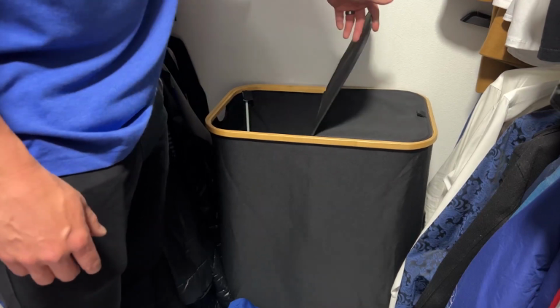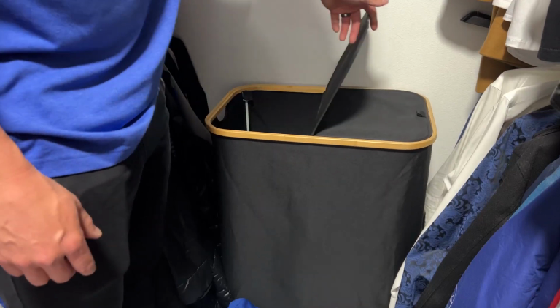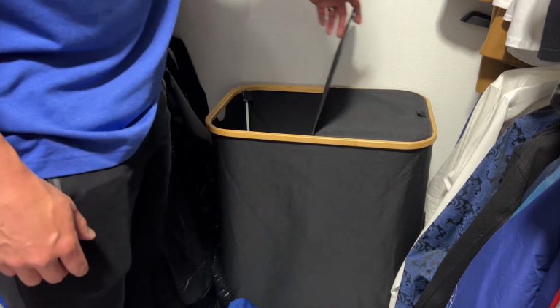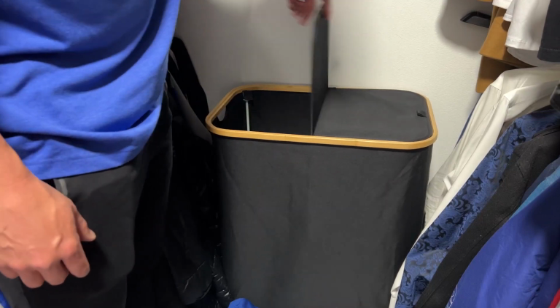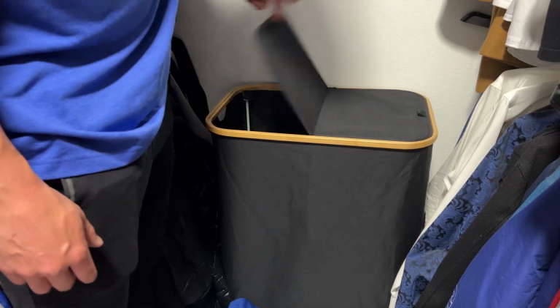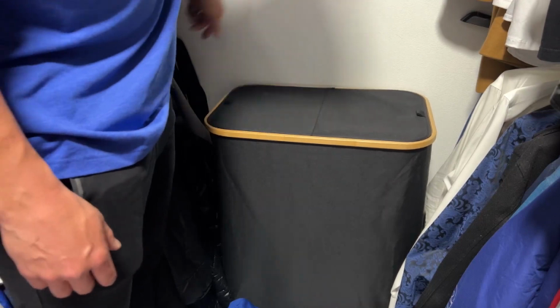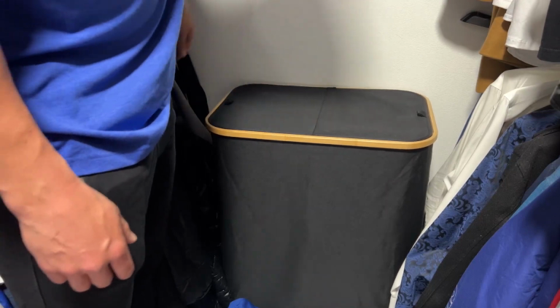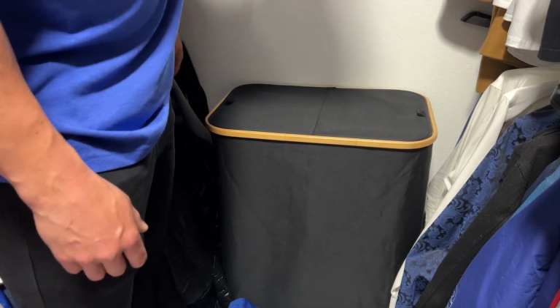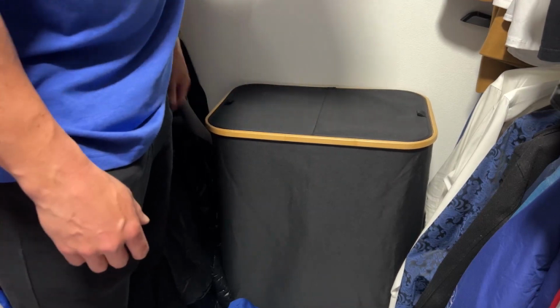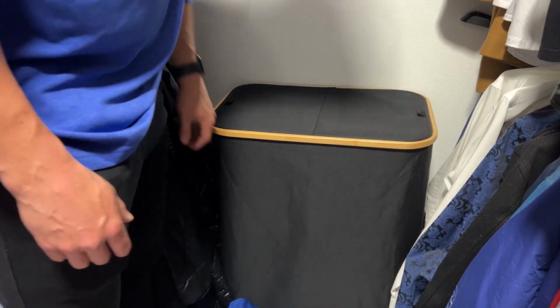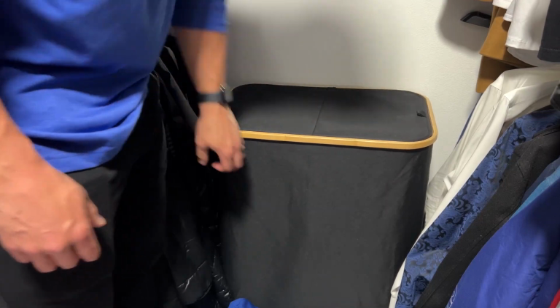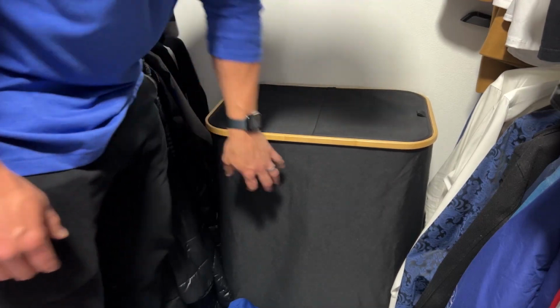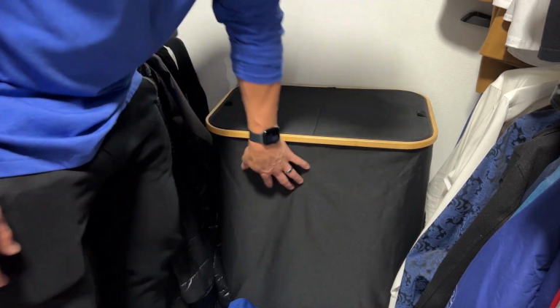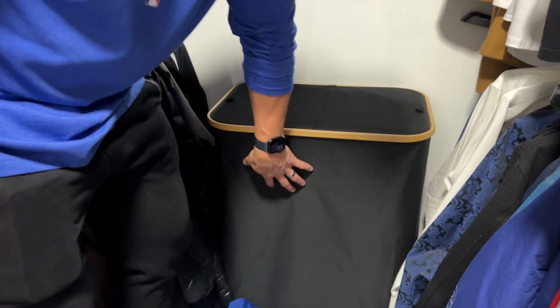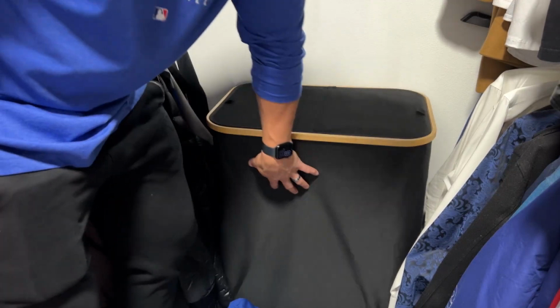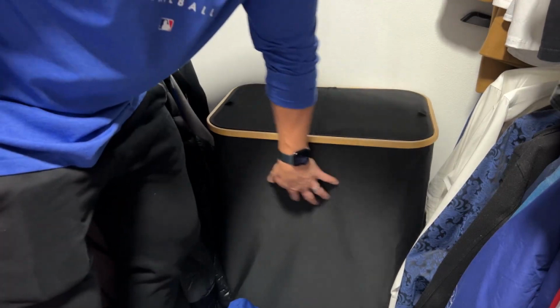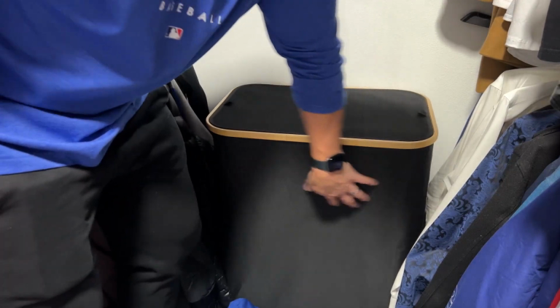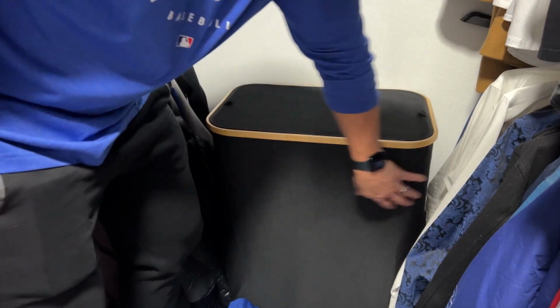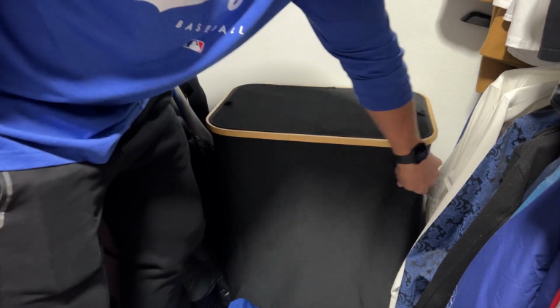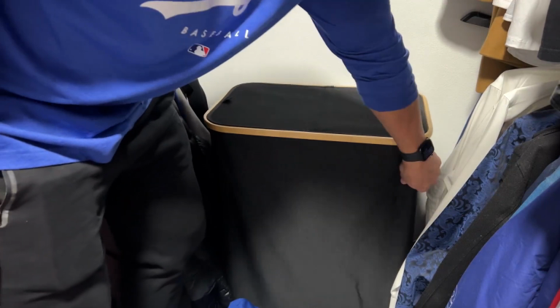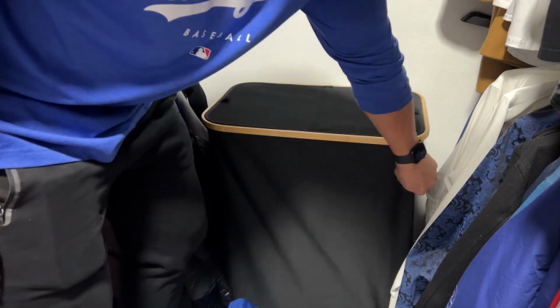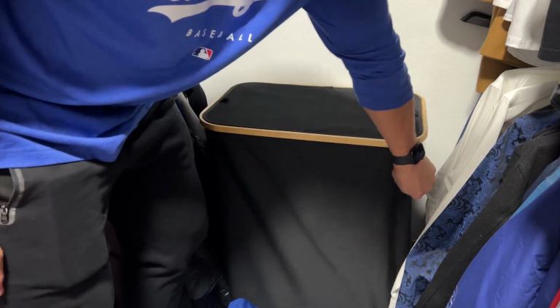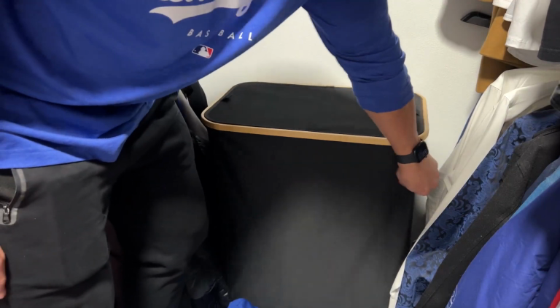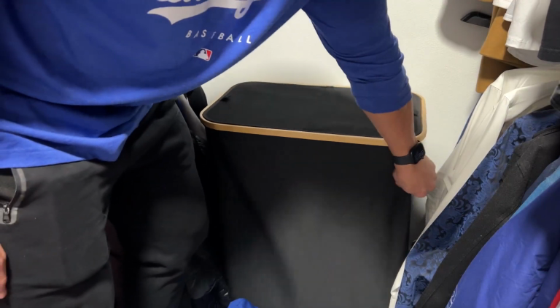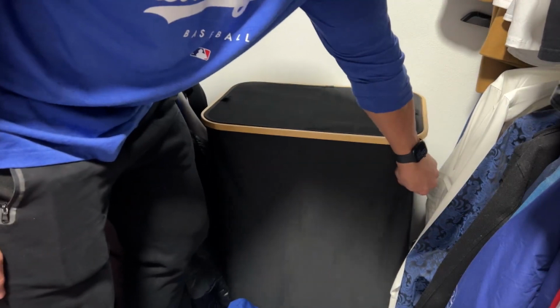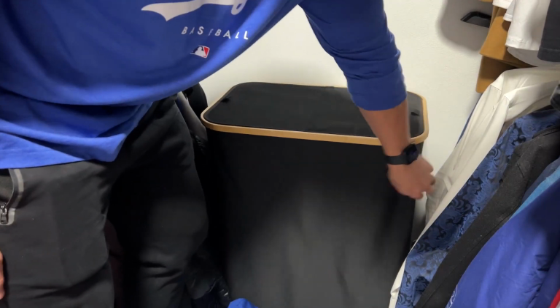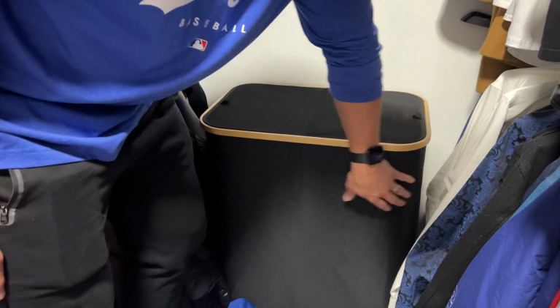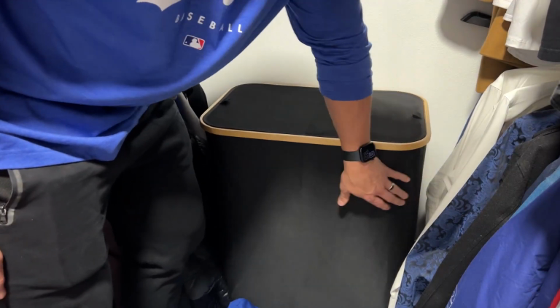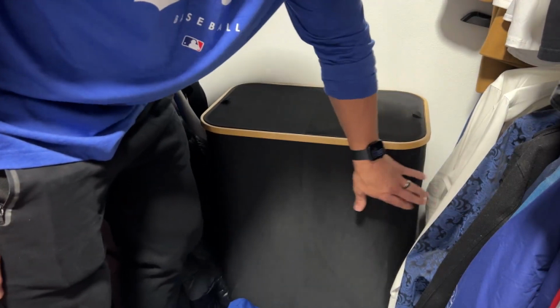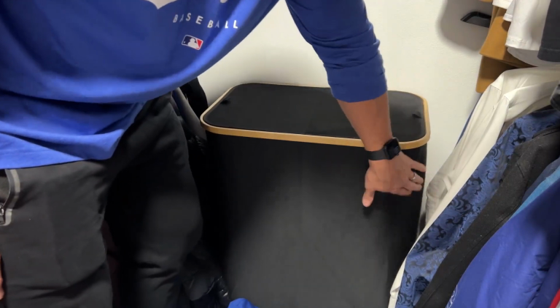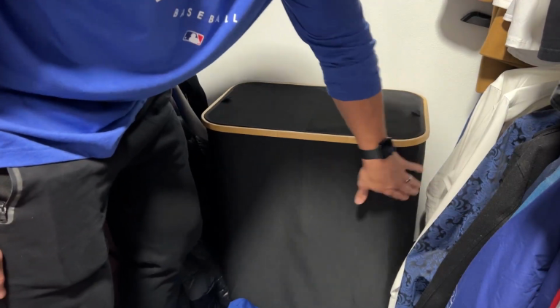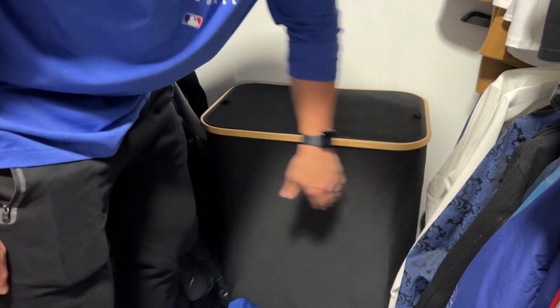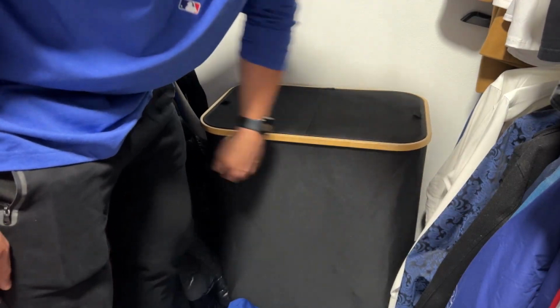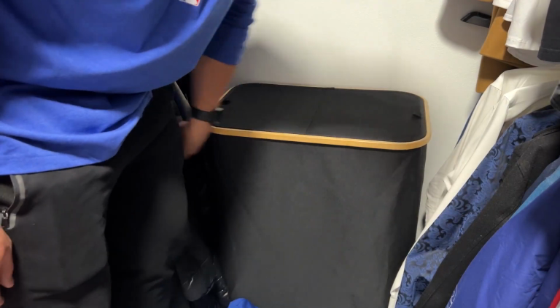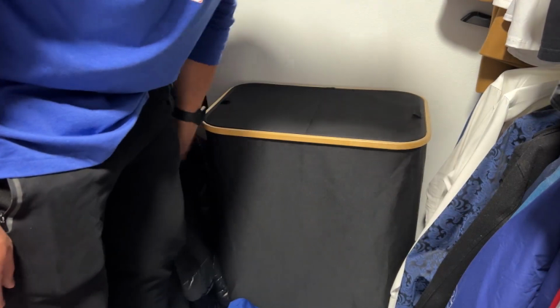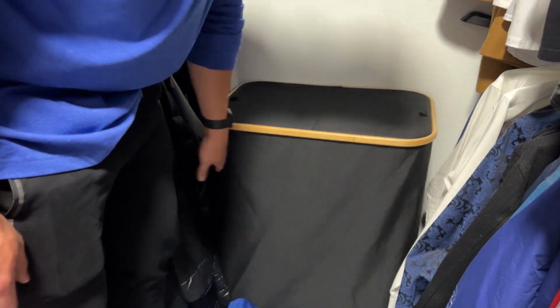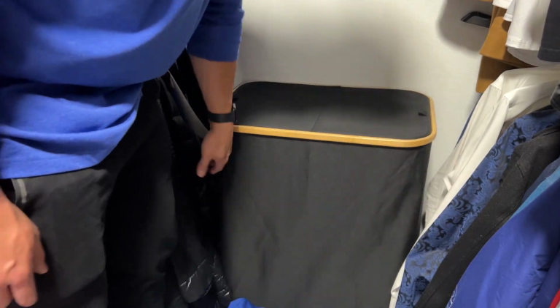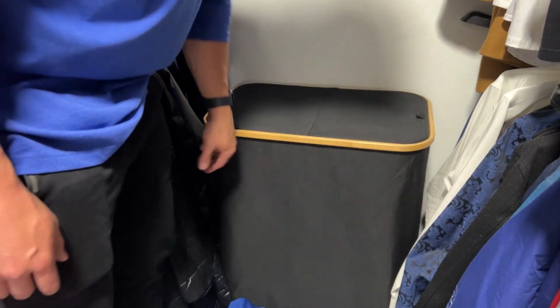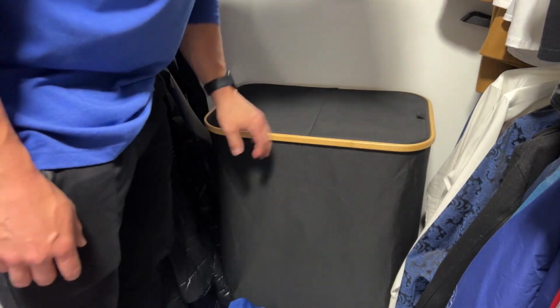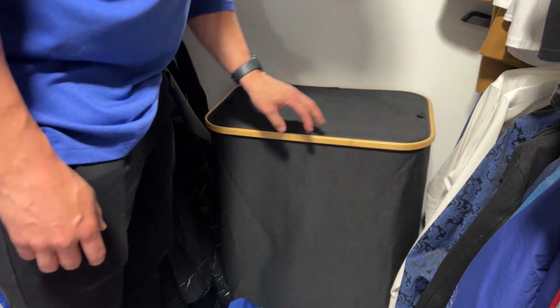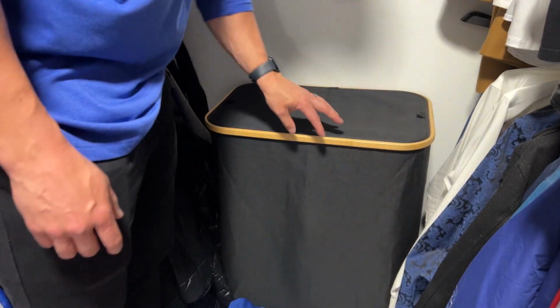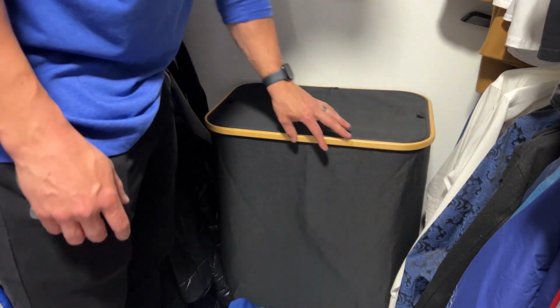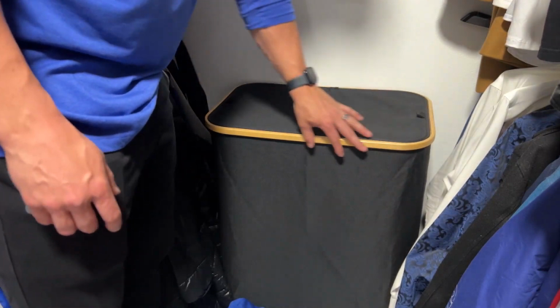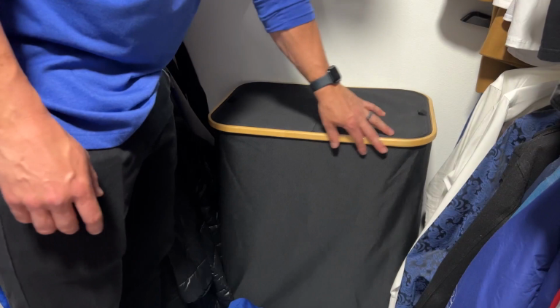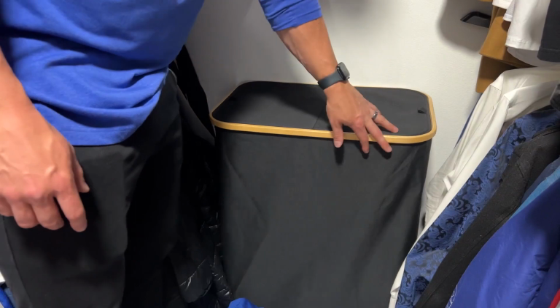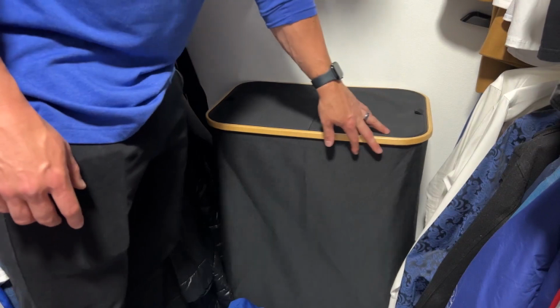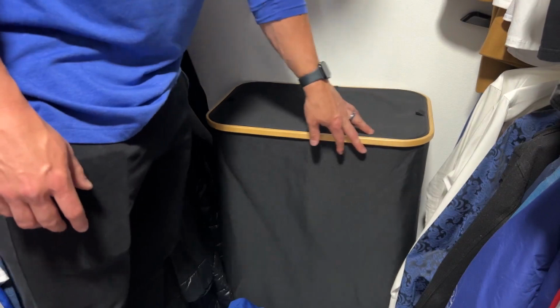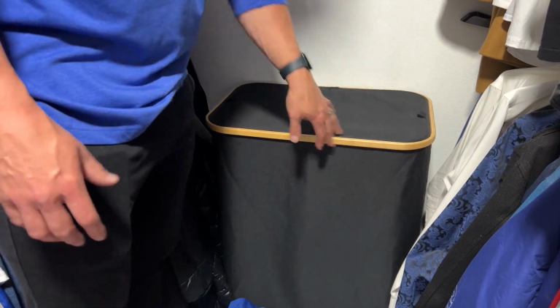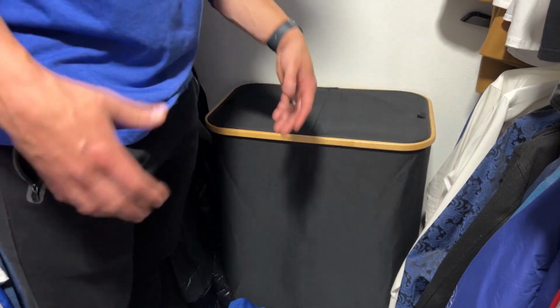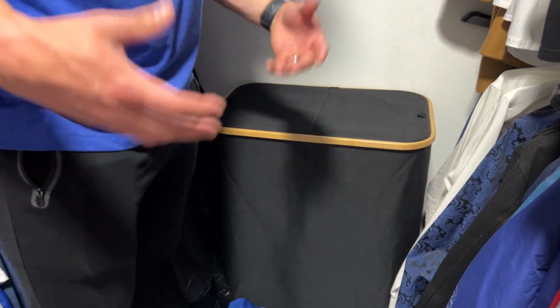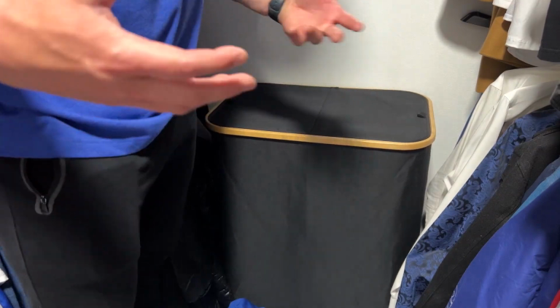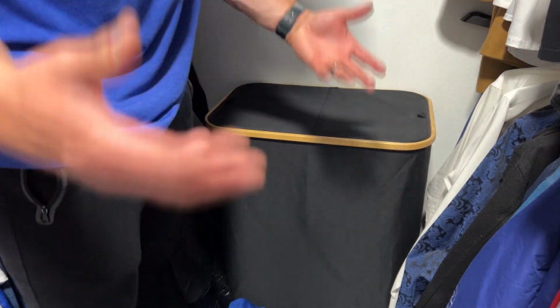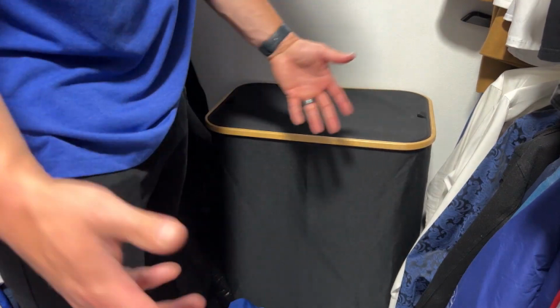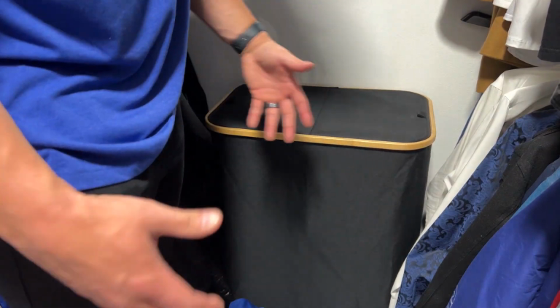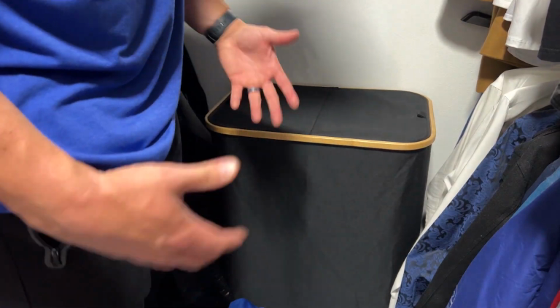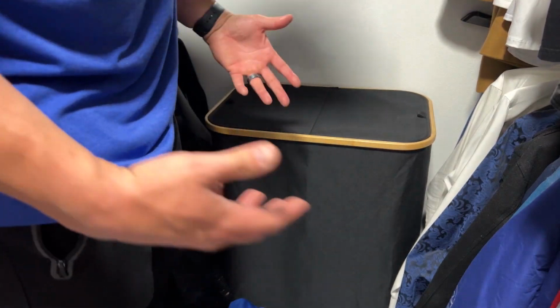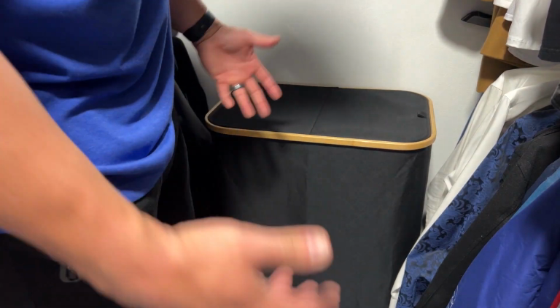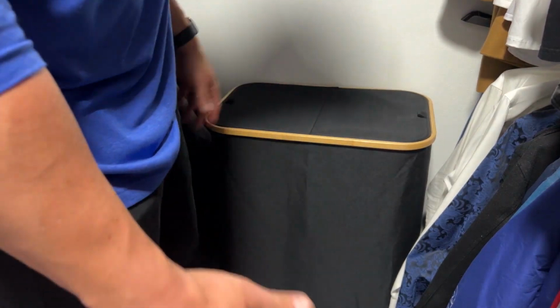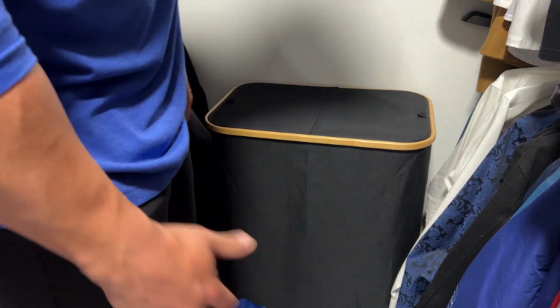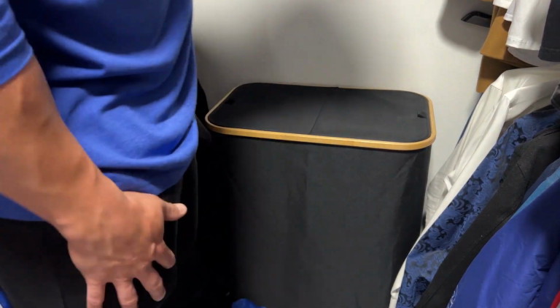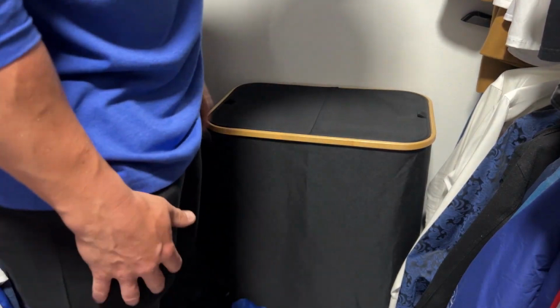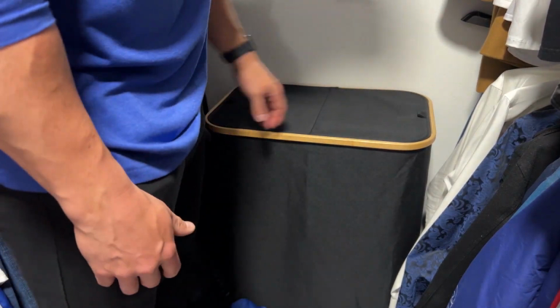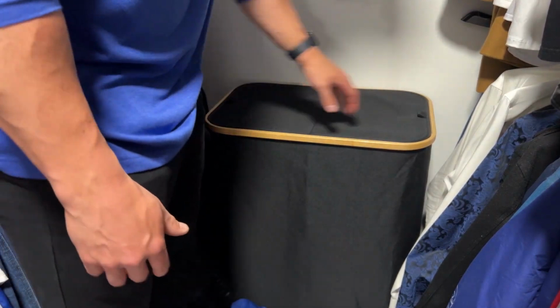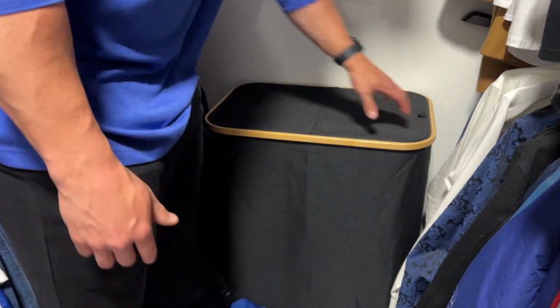It's a double door one here — it is soft-sided. There are just some uprights on each of the corners to hold it up, so it's not heavy and it's not cumbersome.